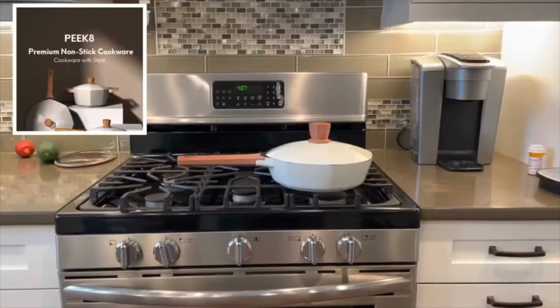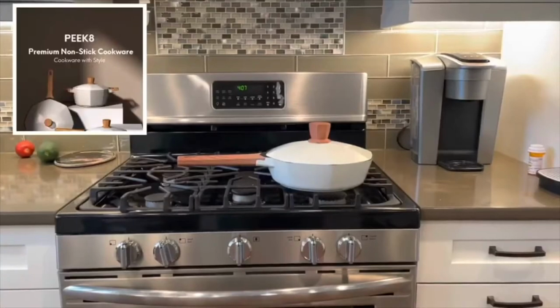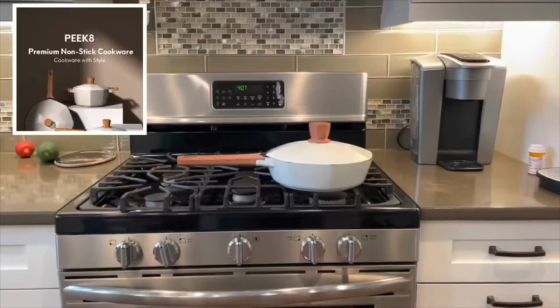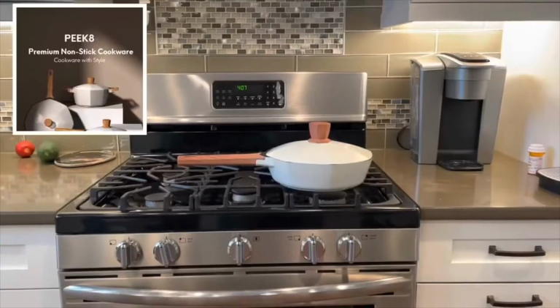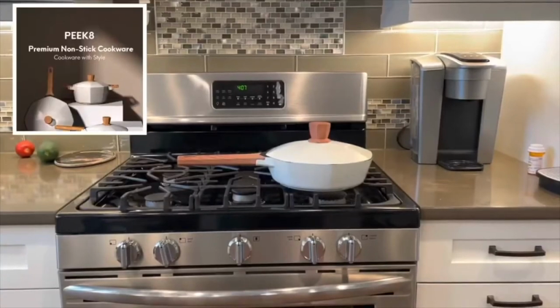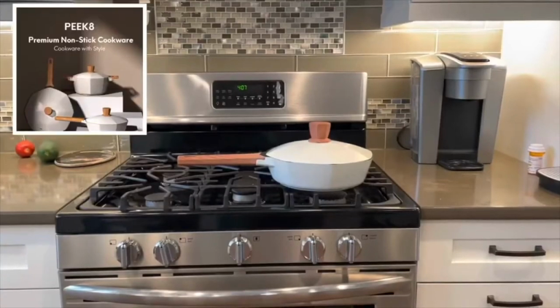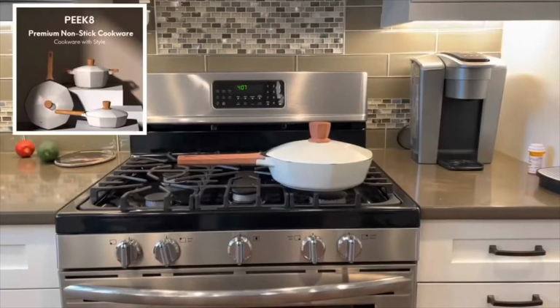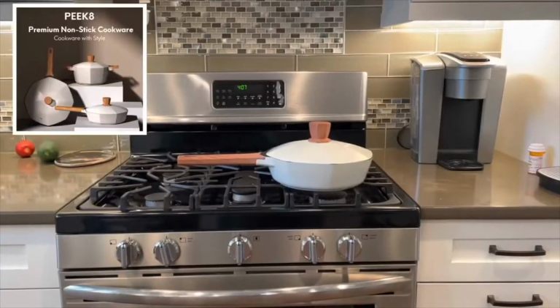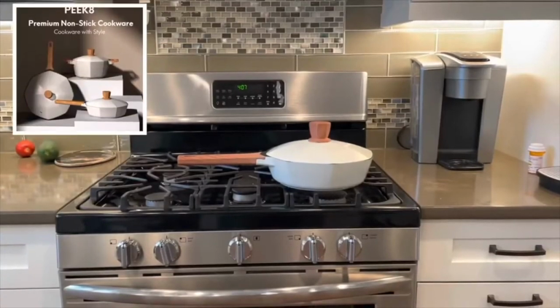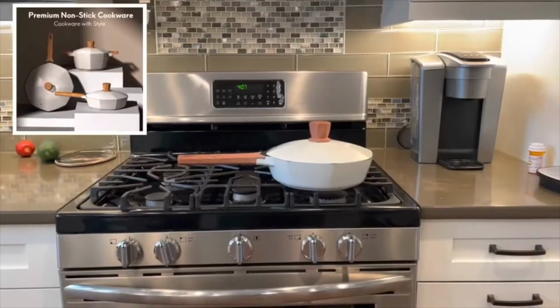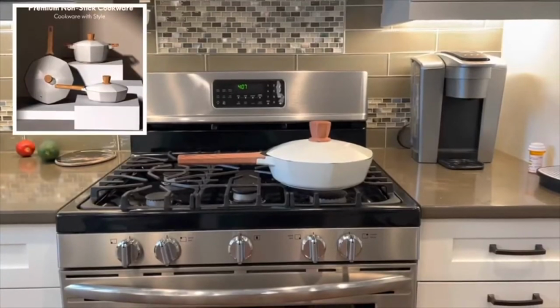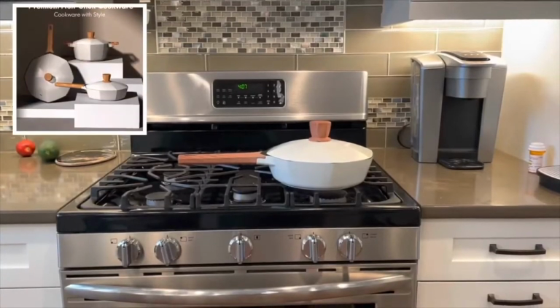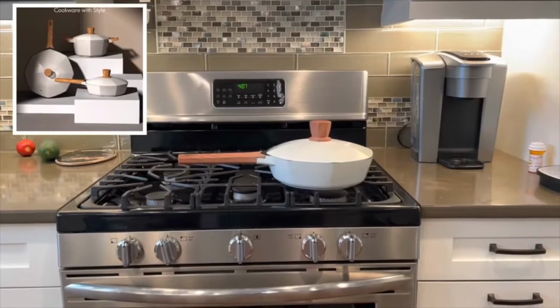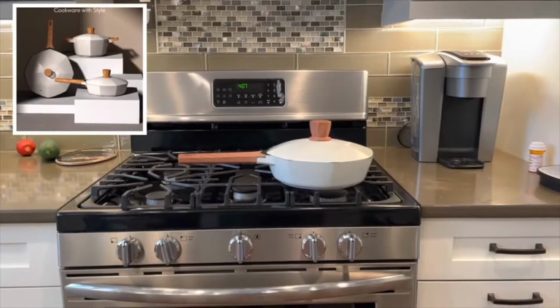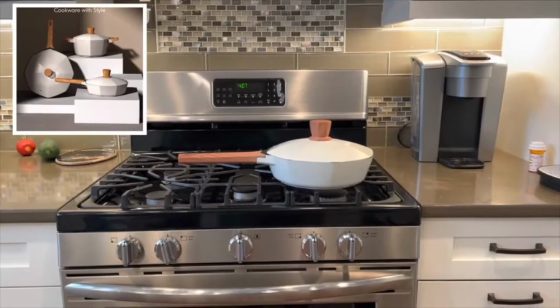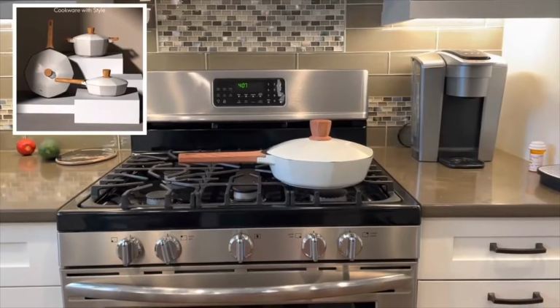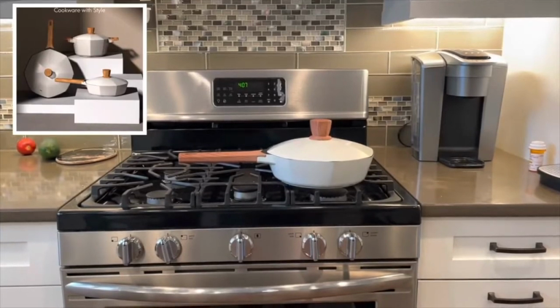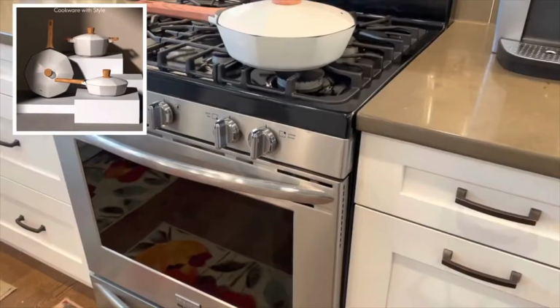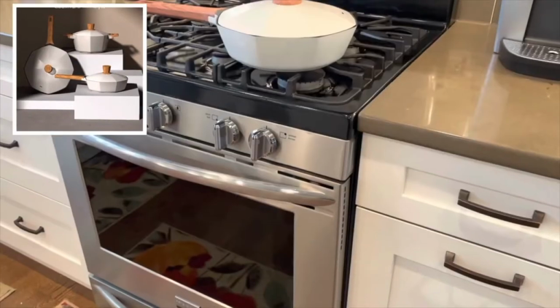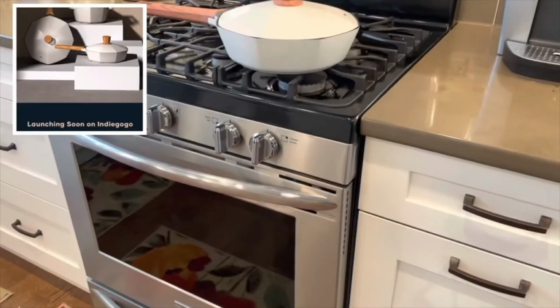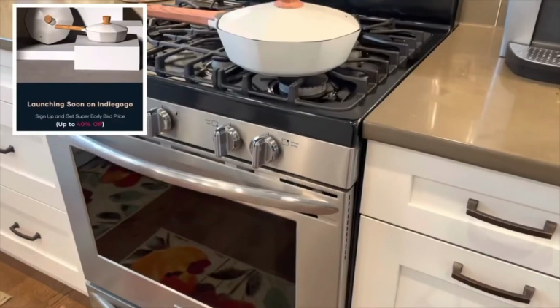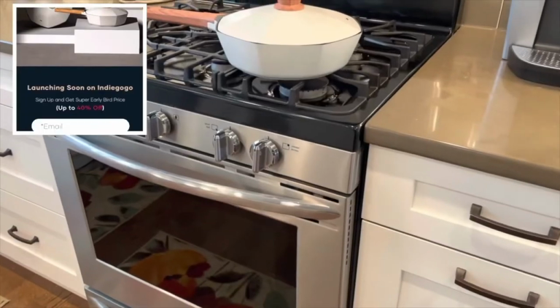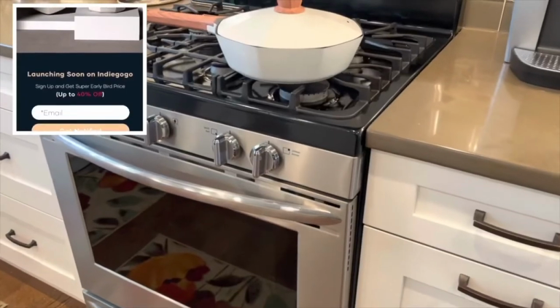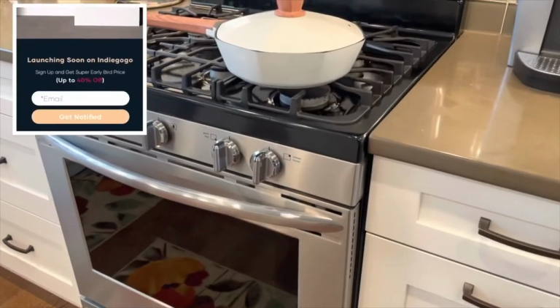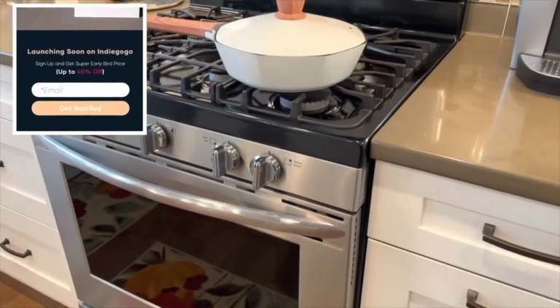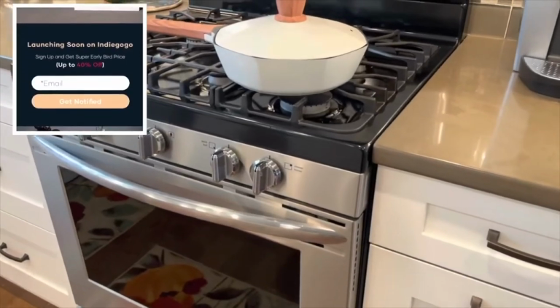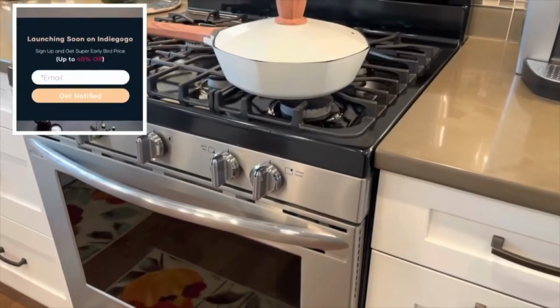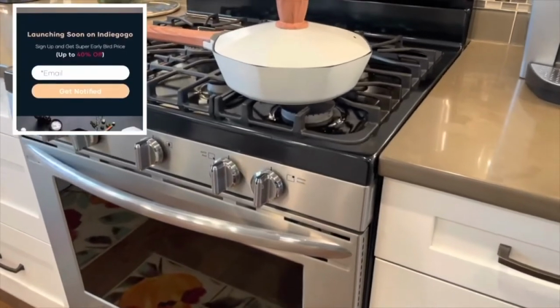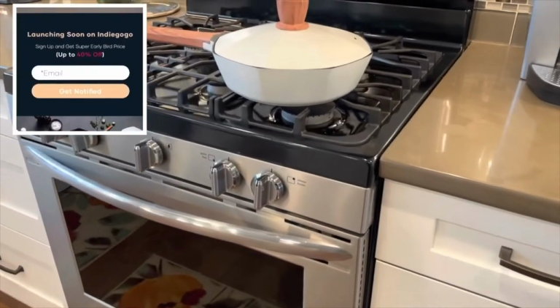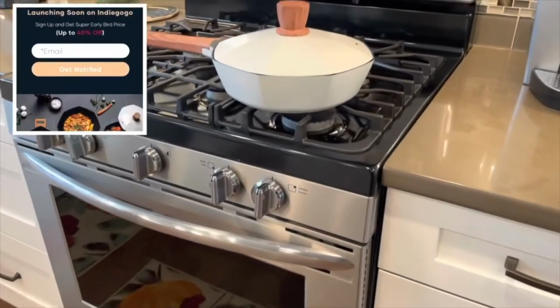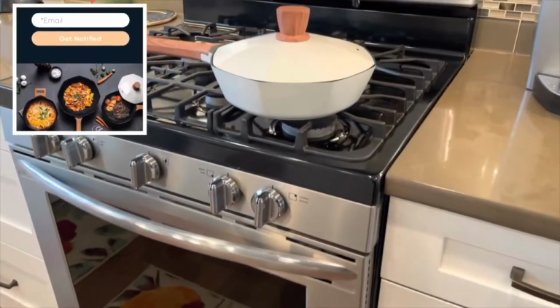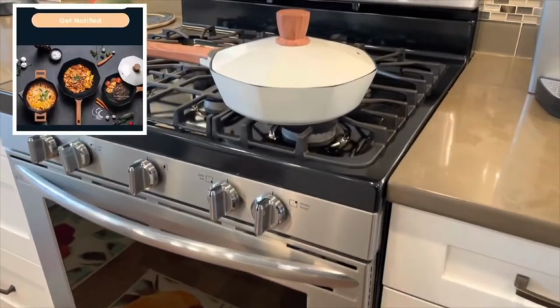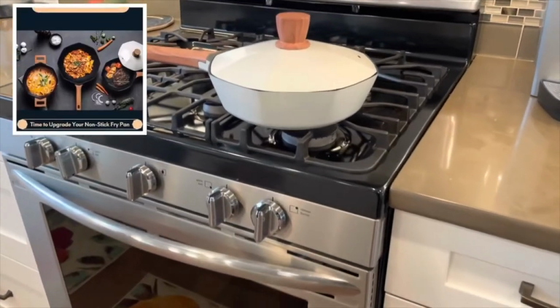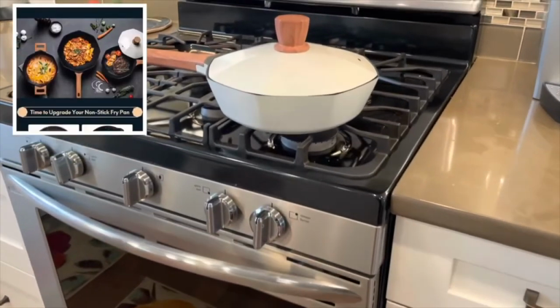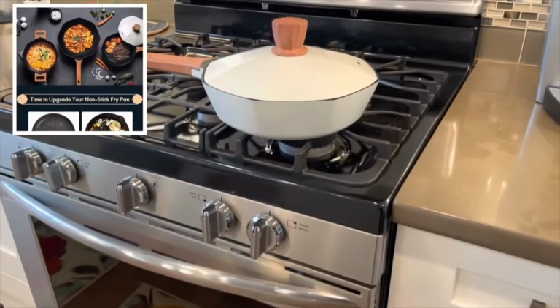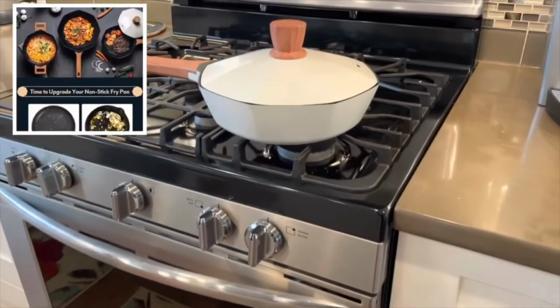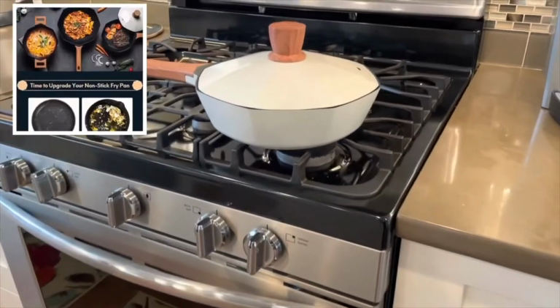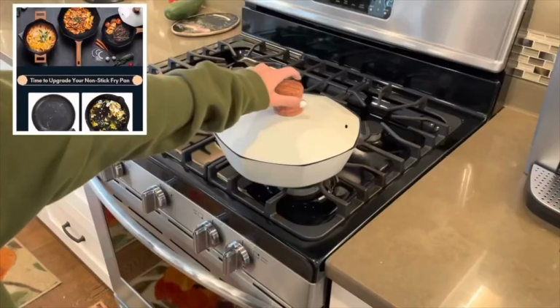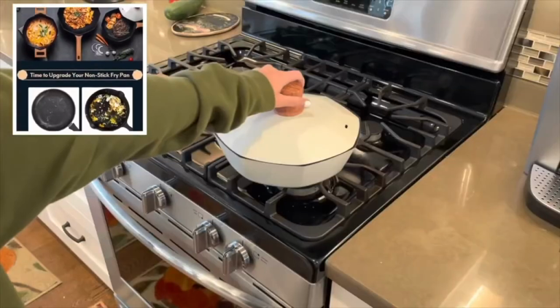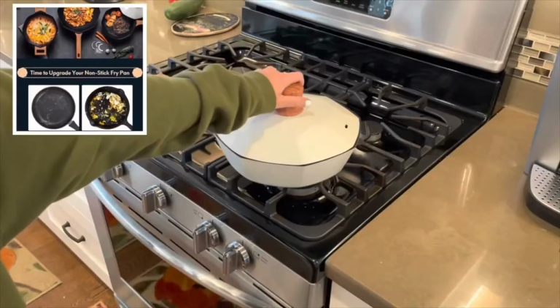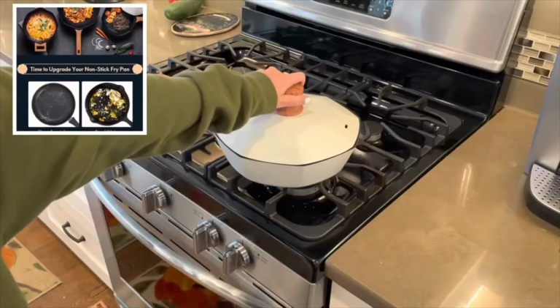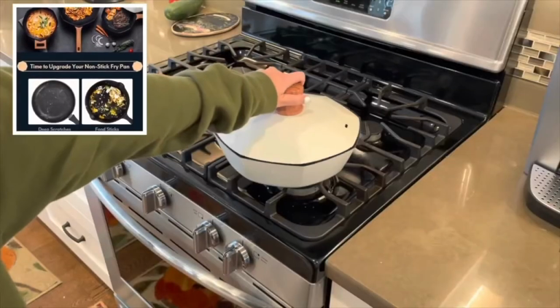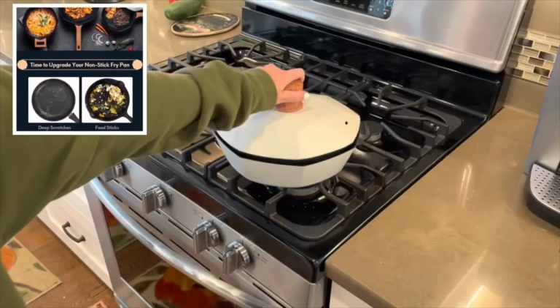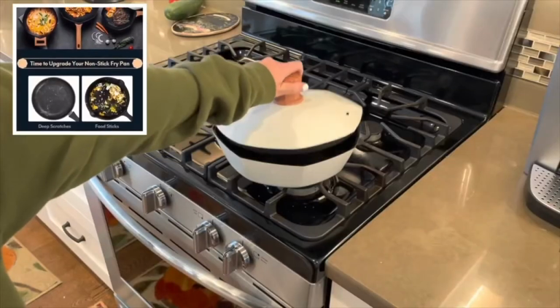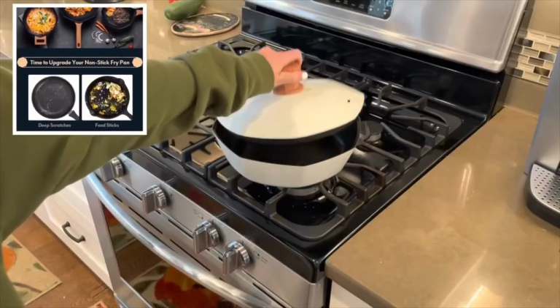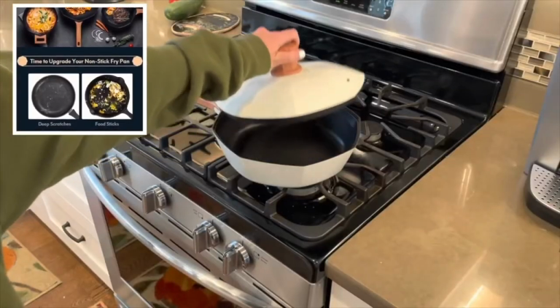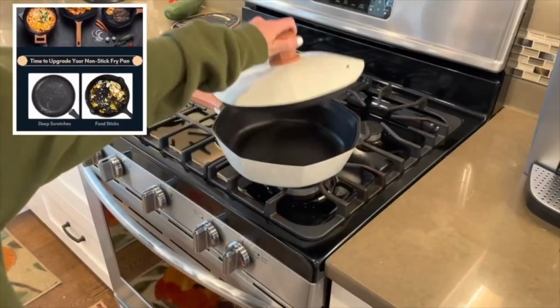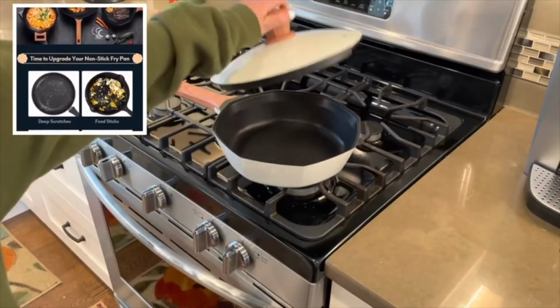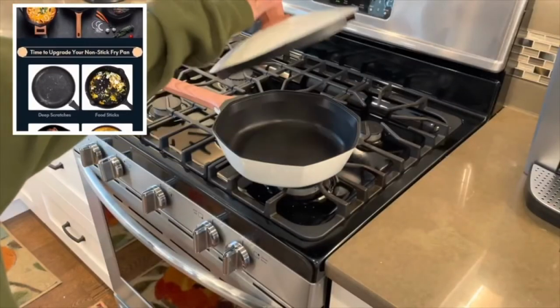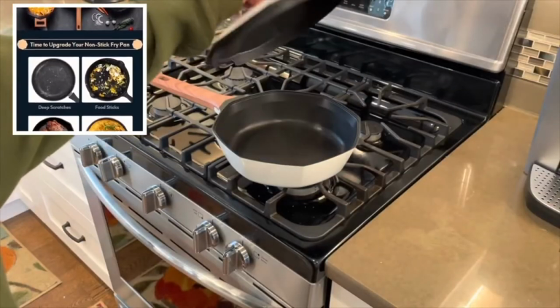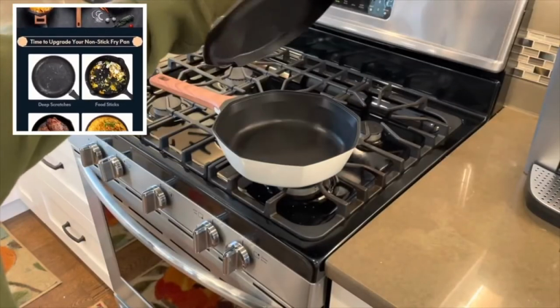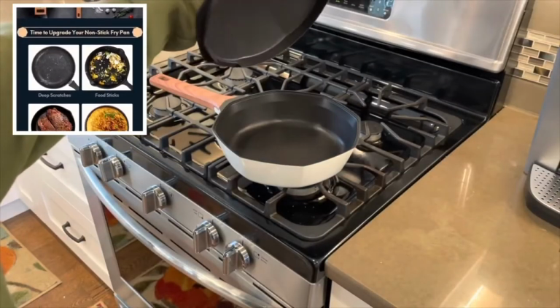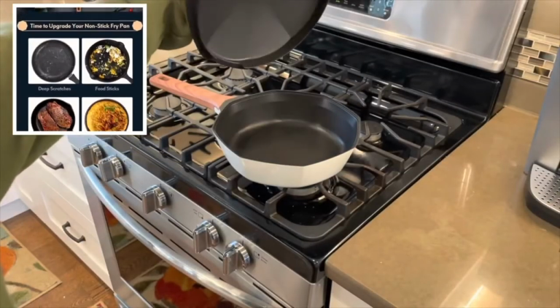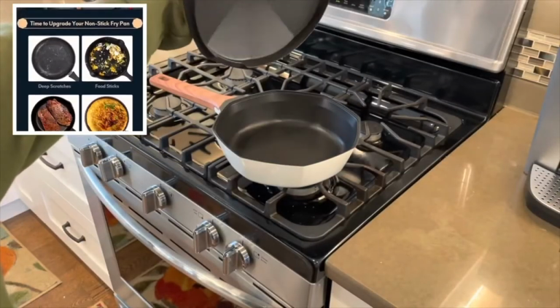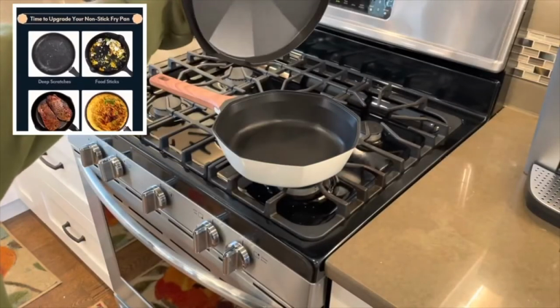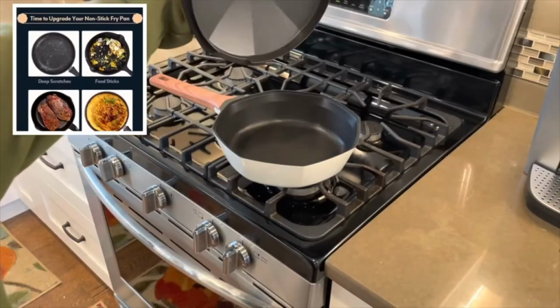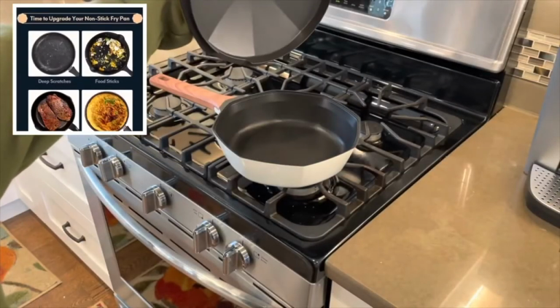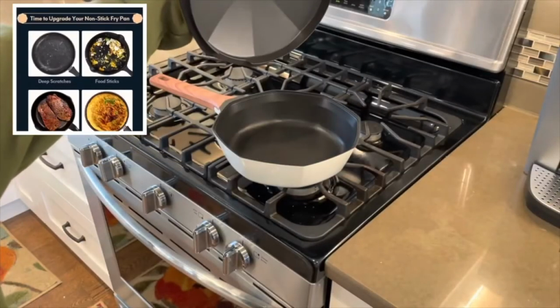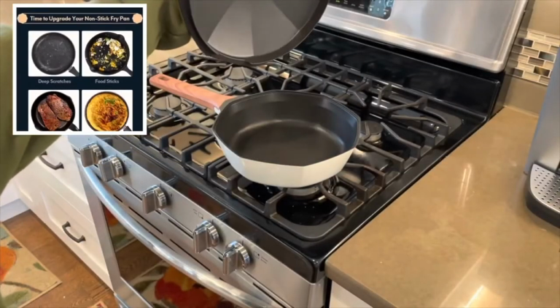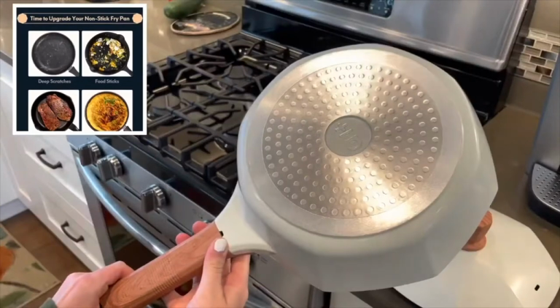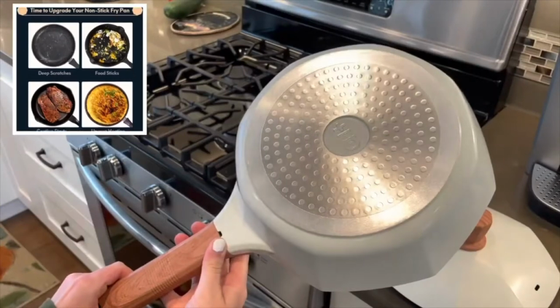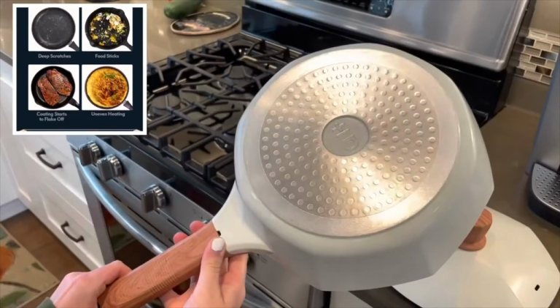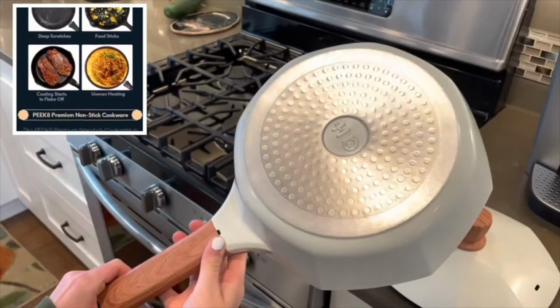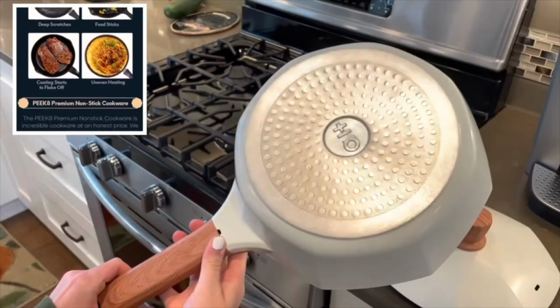And instead of getting everything for the house at once, we're trying to get things before that. And the best place to start is, you guessed it, kitchen appliances.